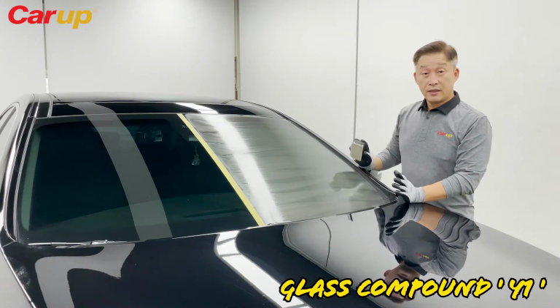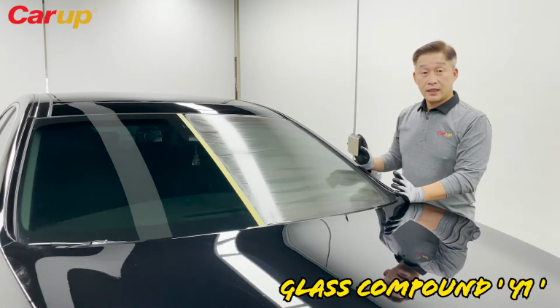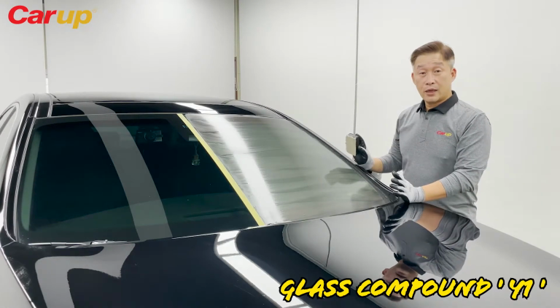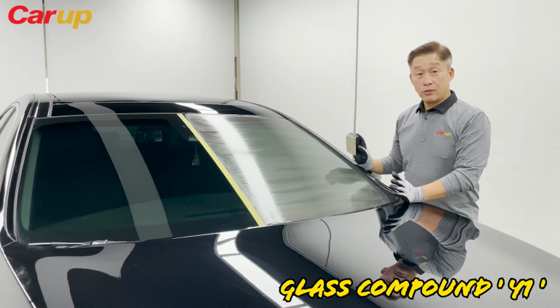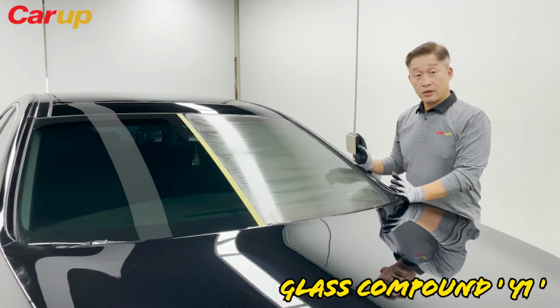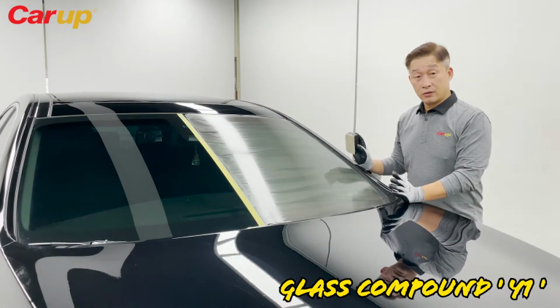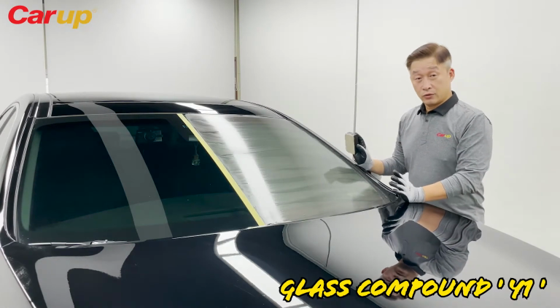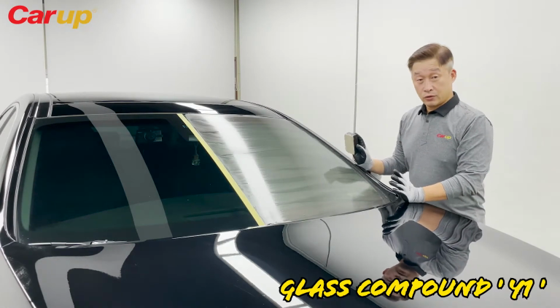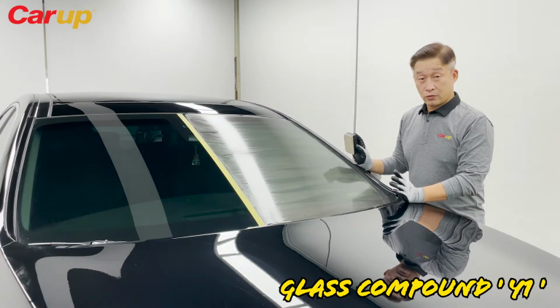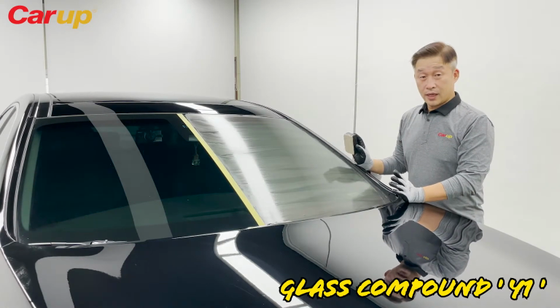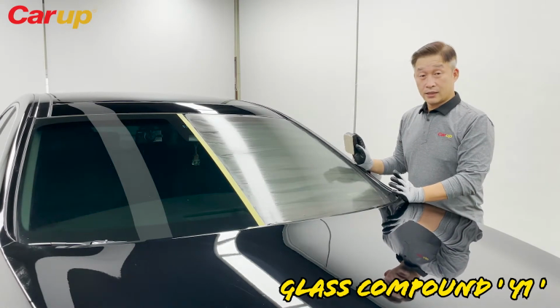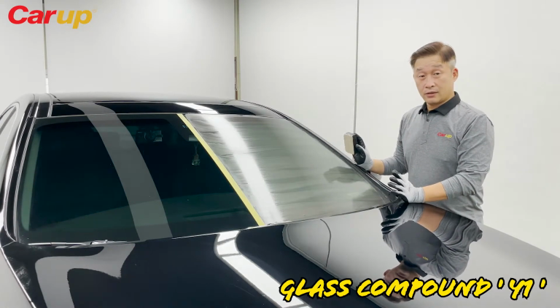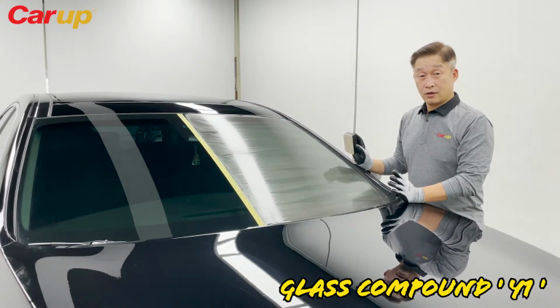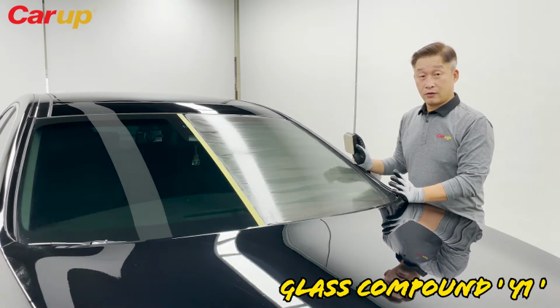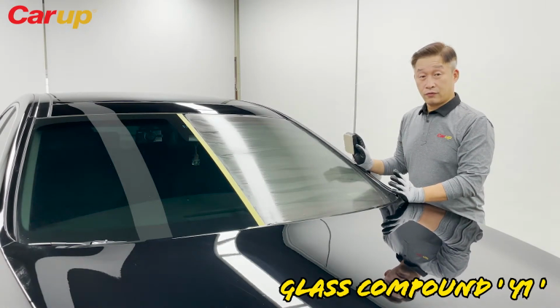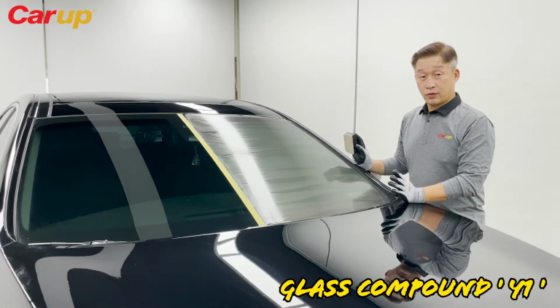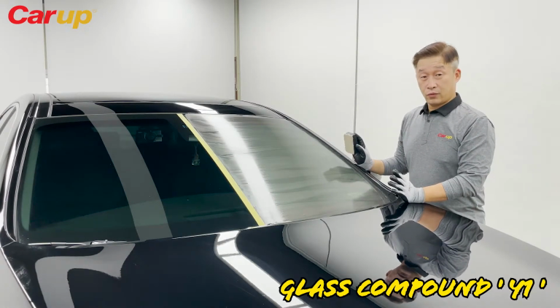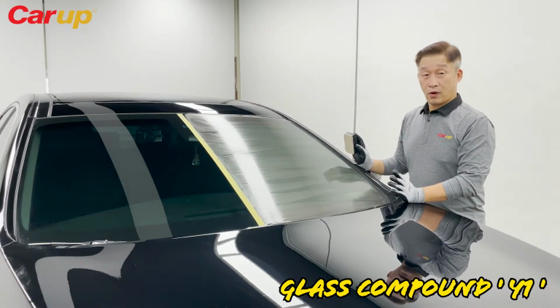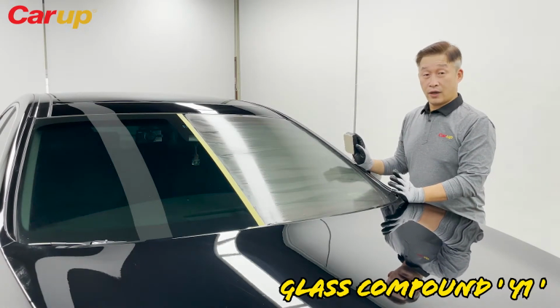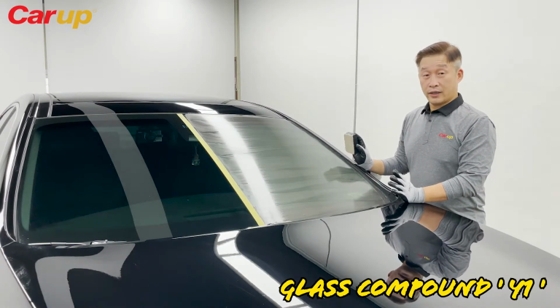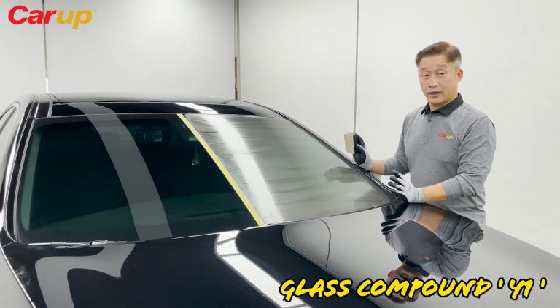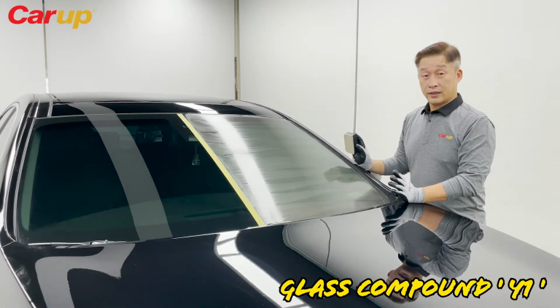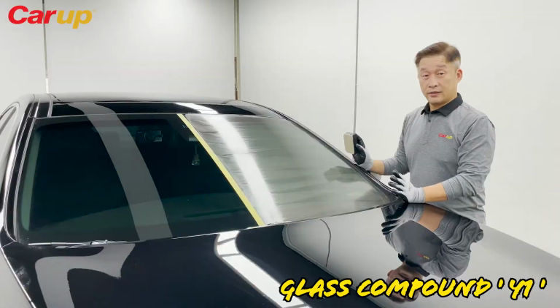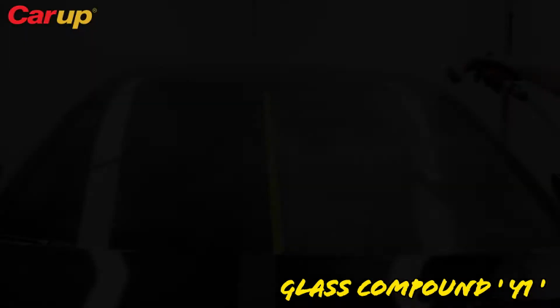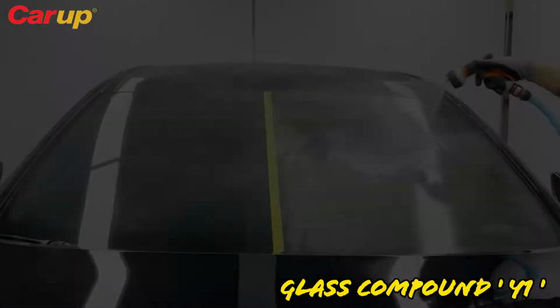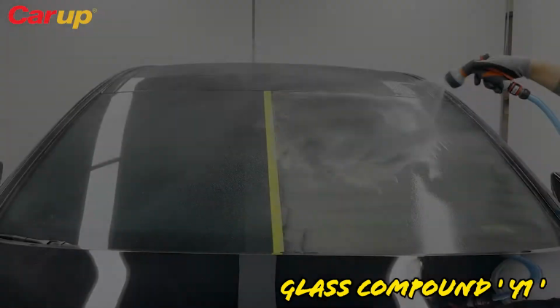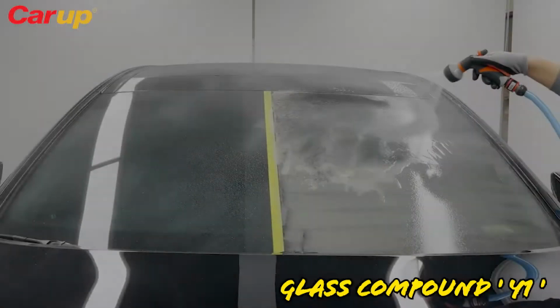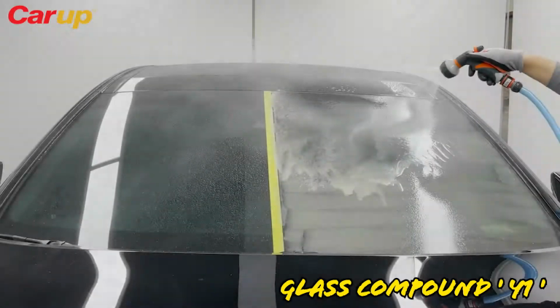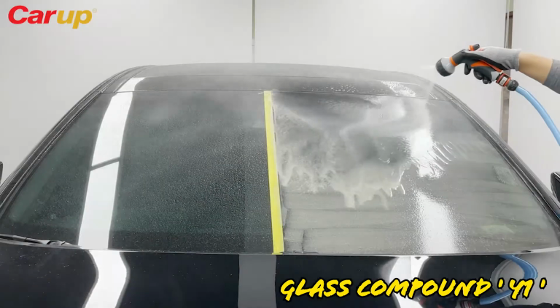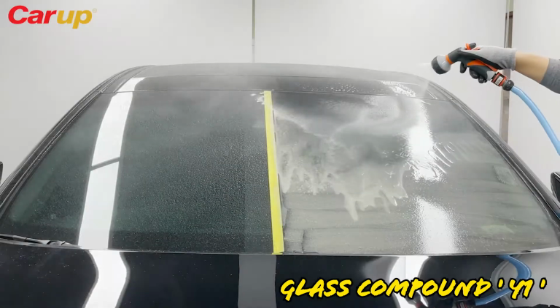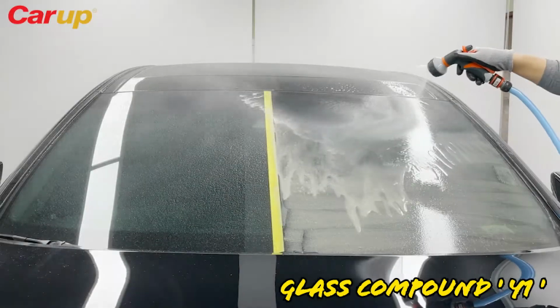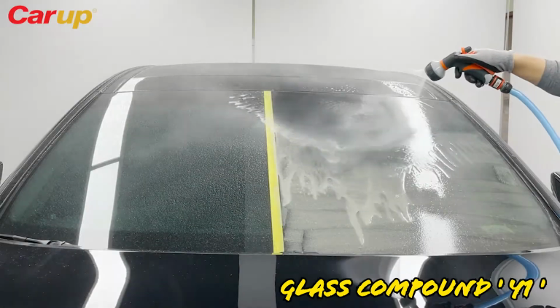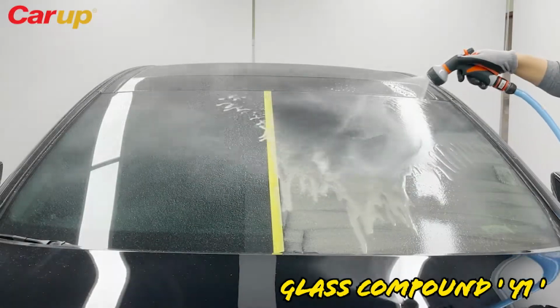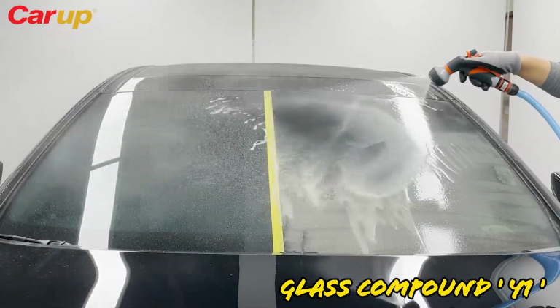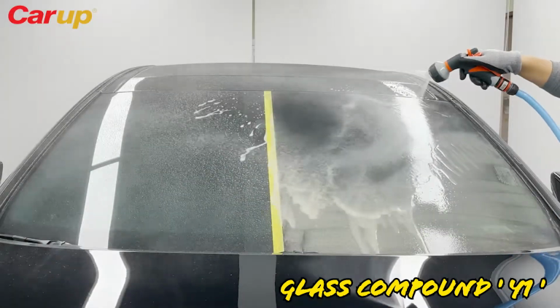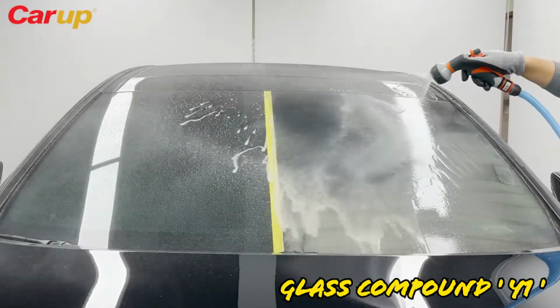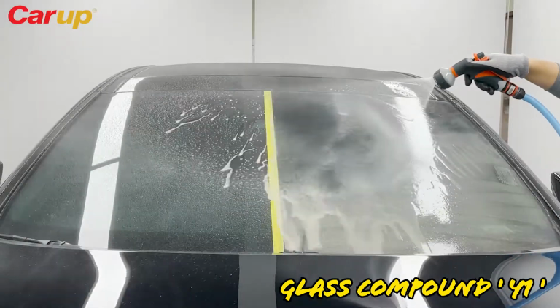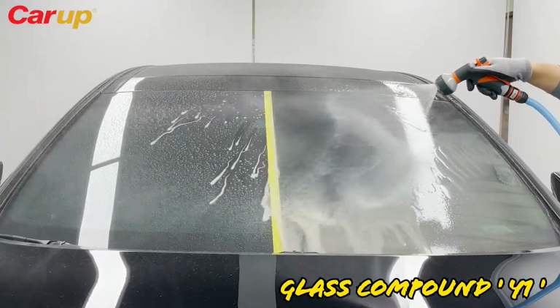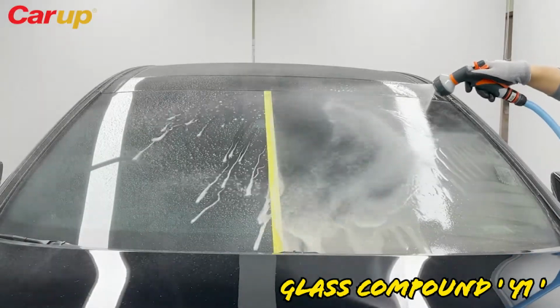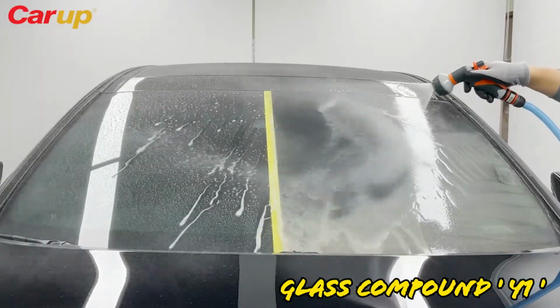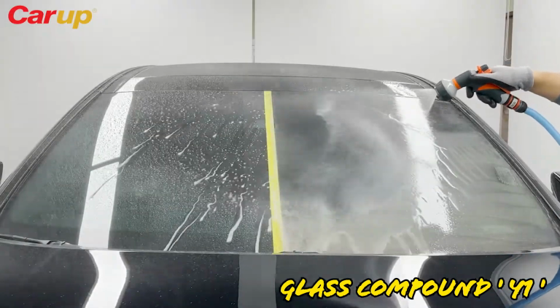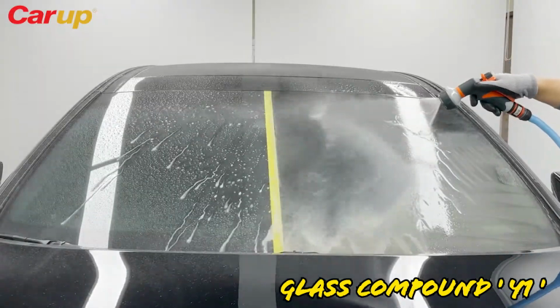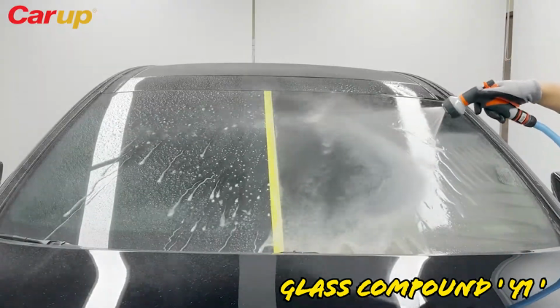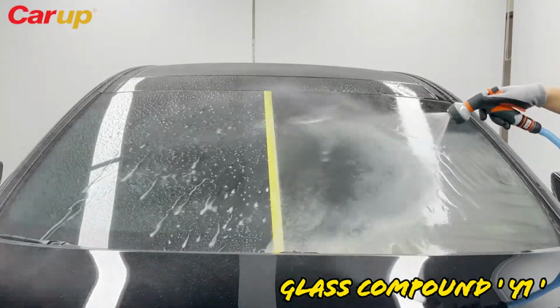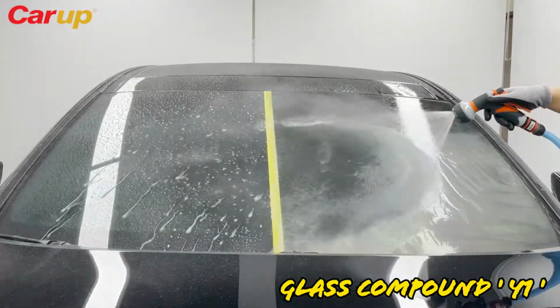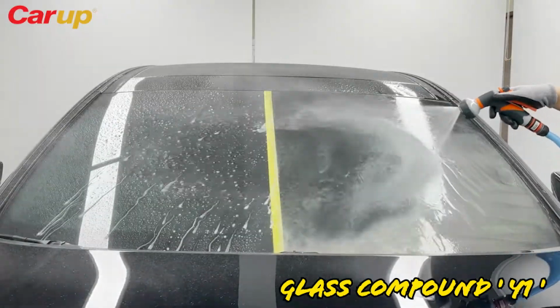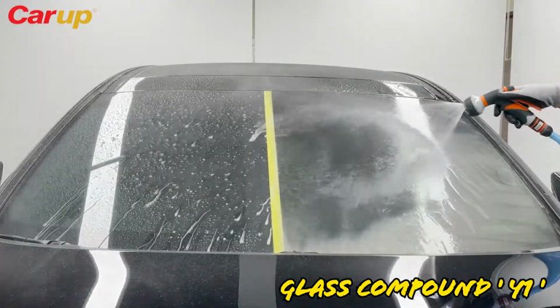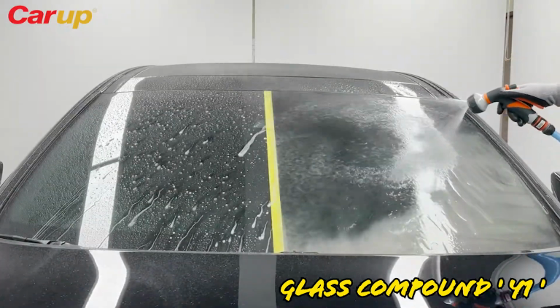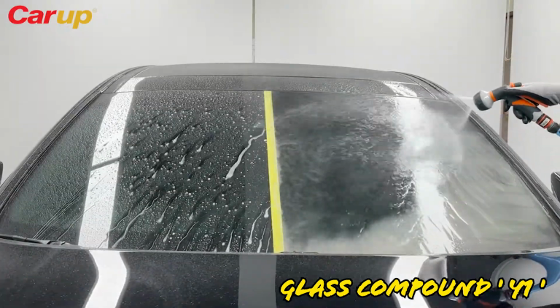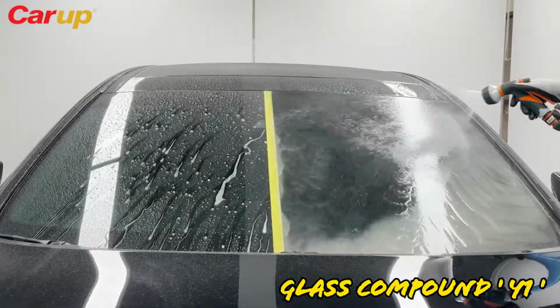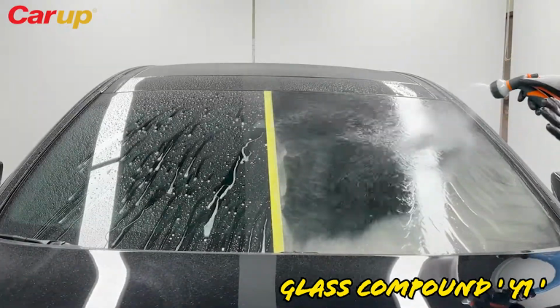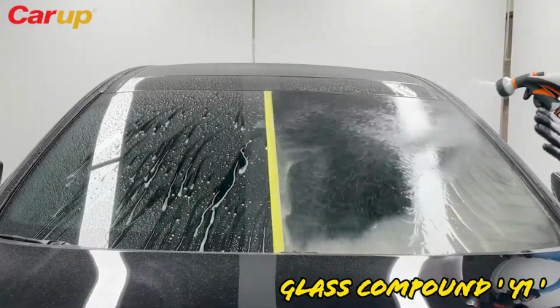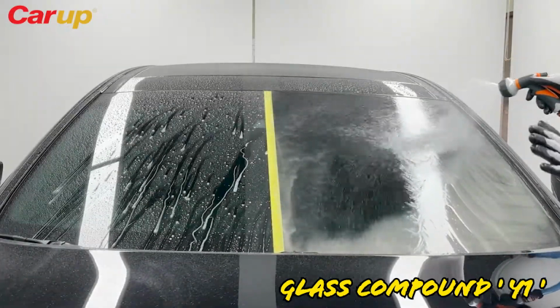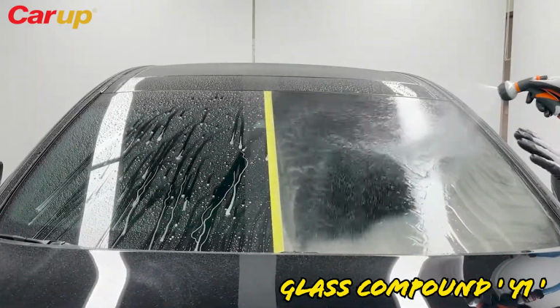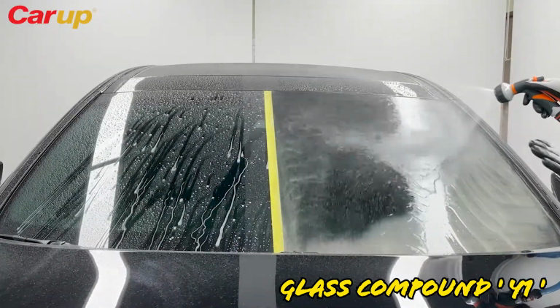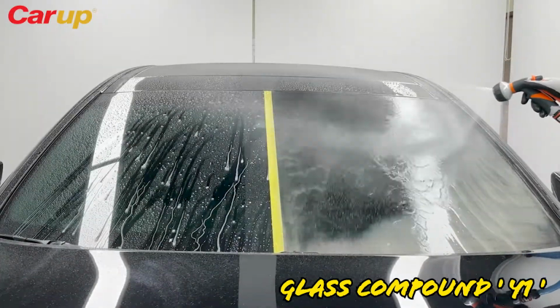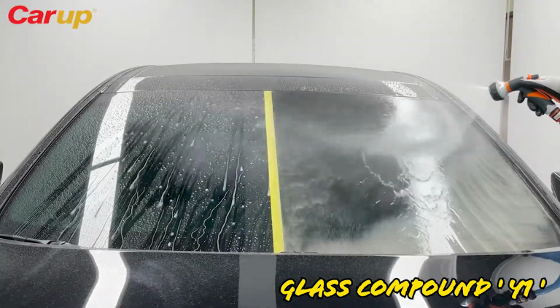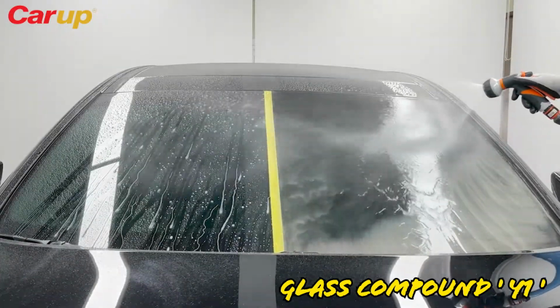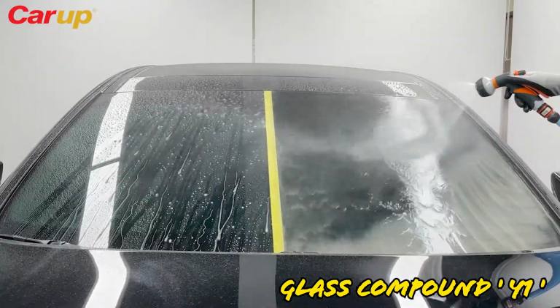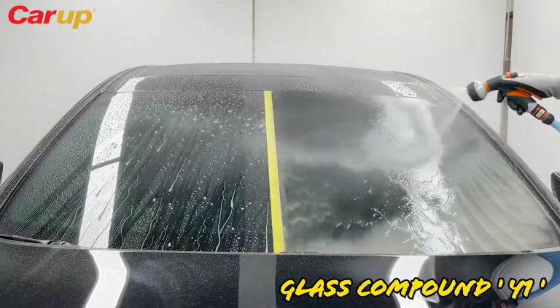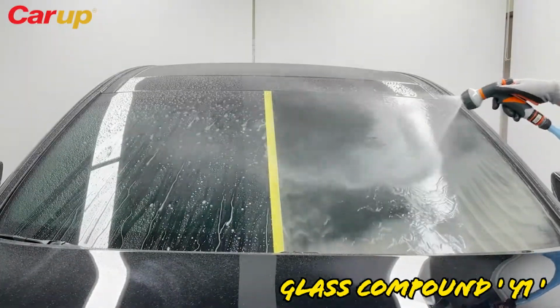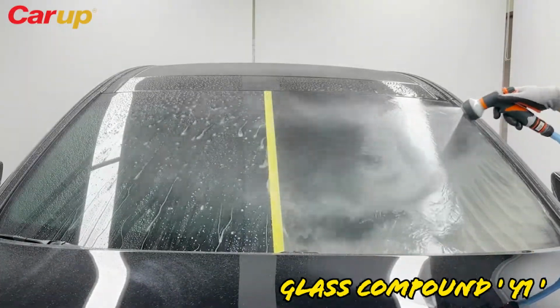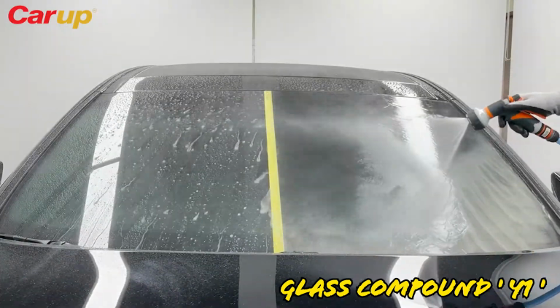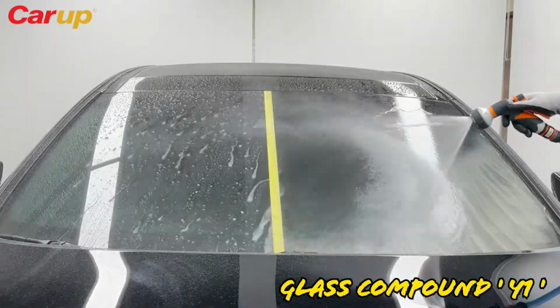Now we're going to wash it off with water. Spray the water gently — make sure that it doesn't spray all over the place.